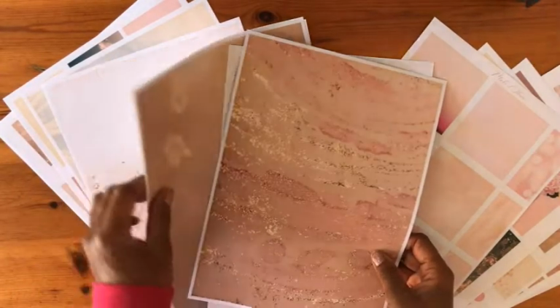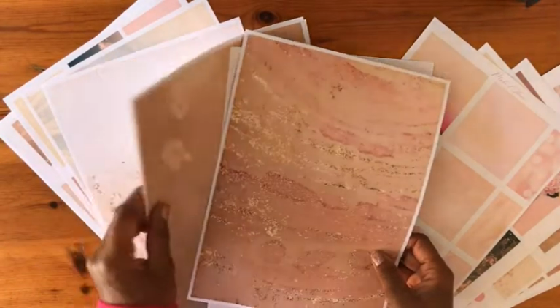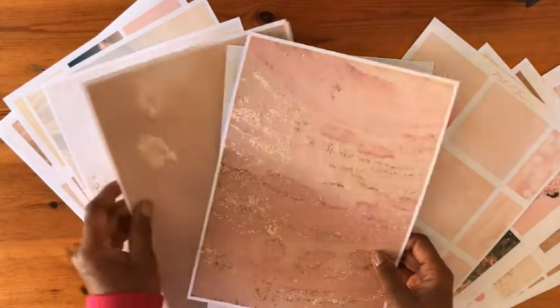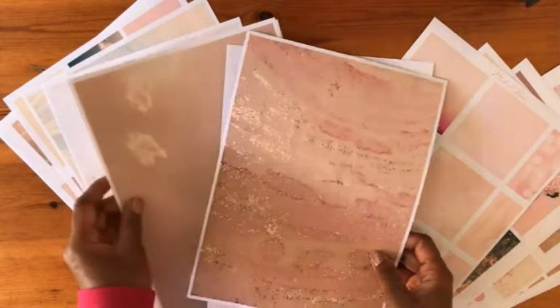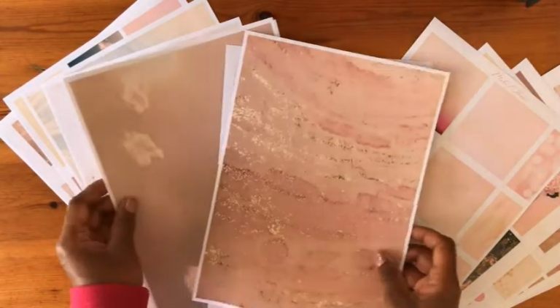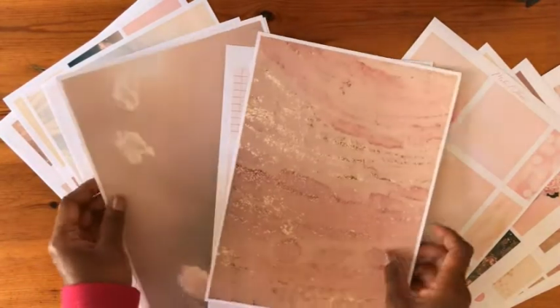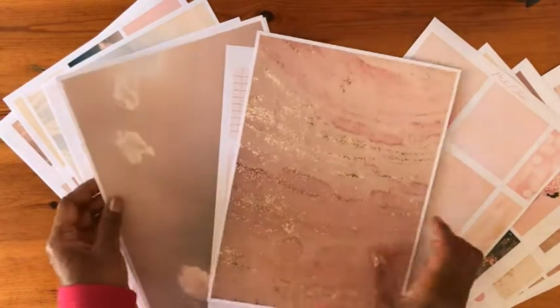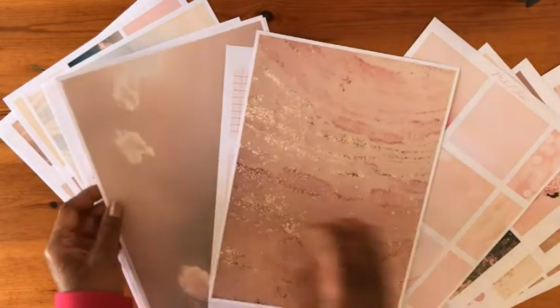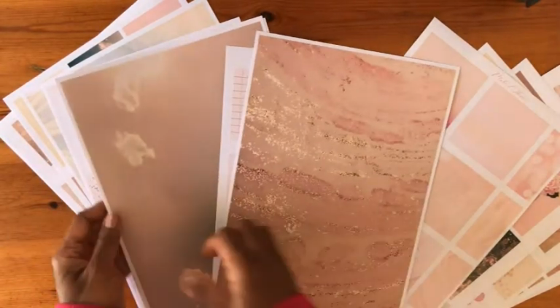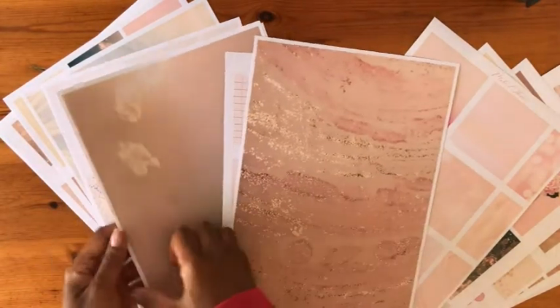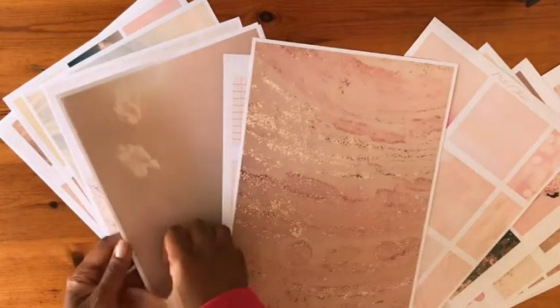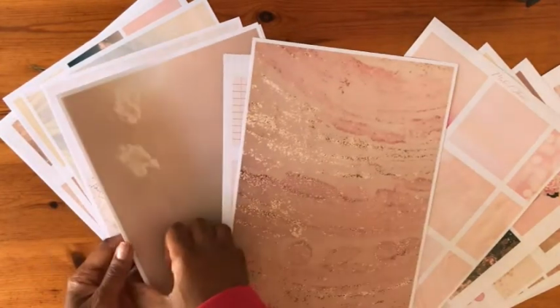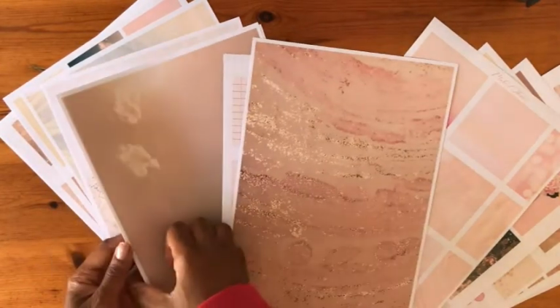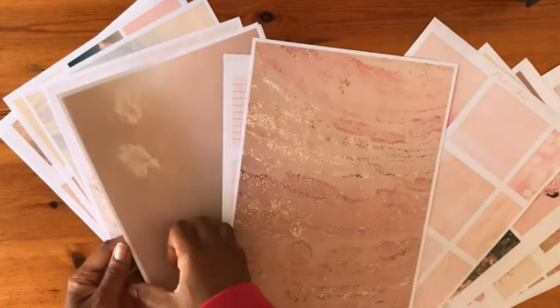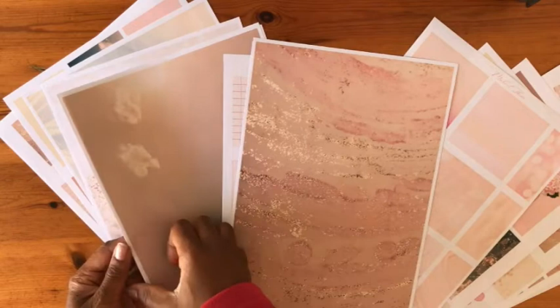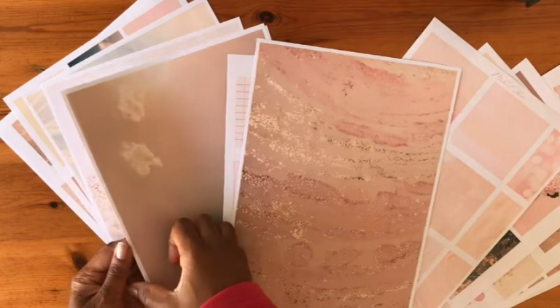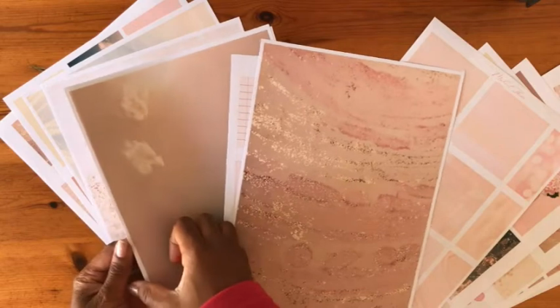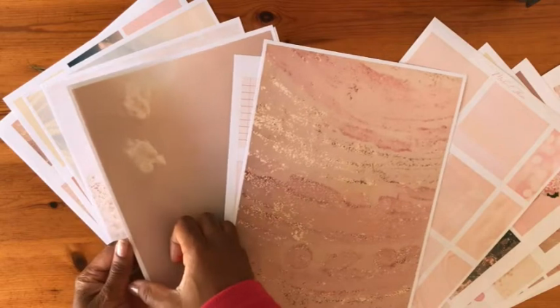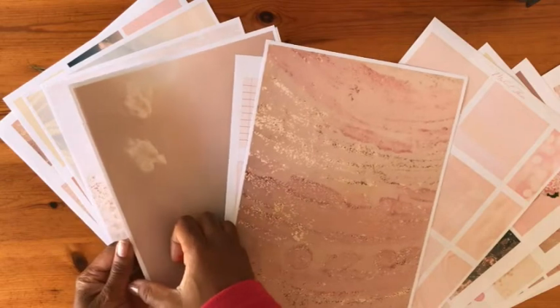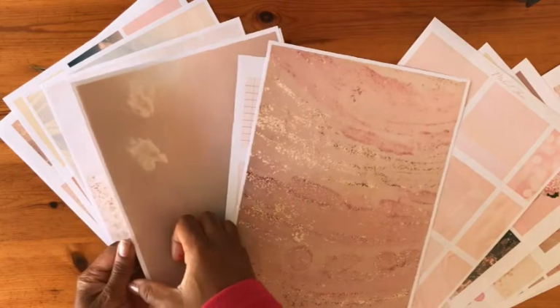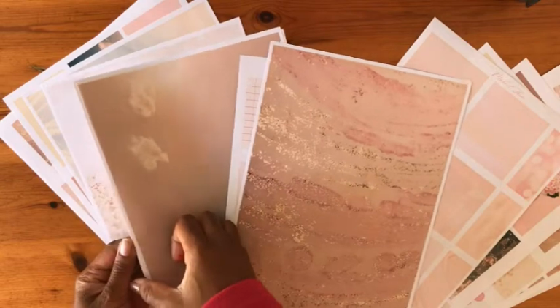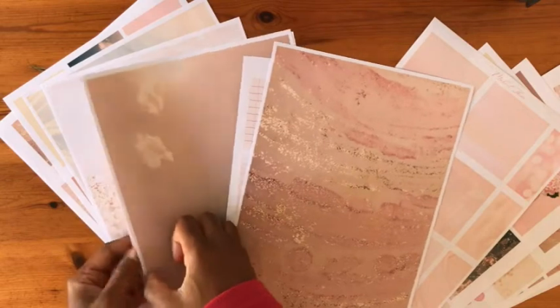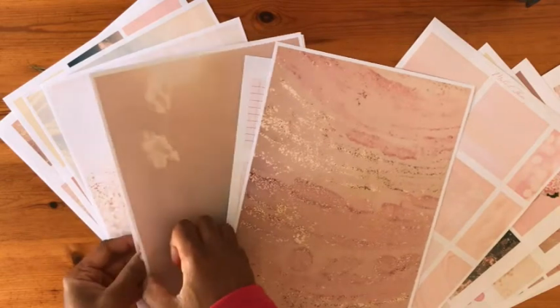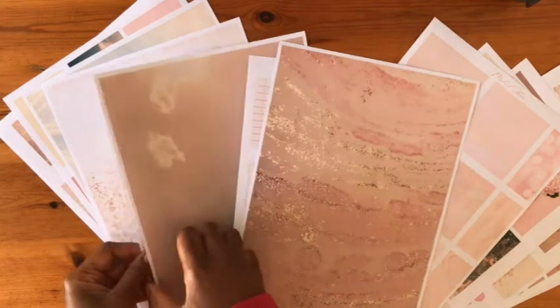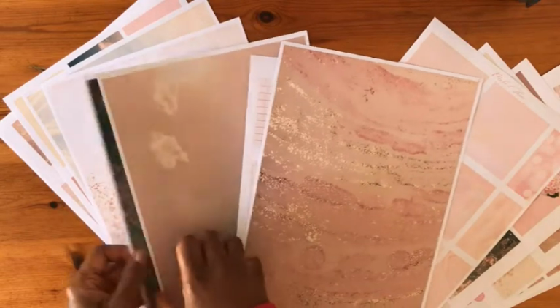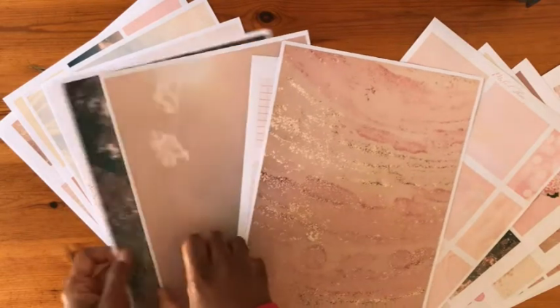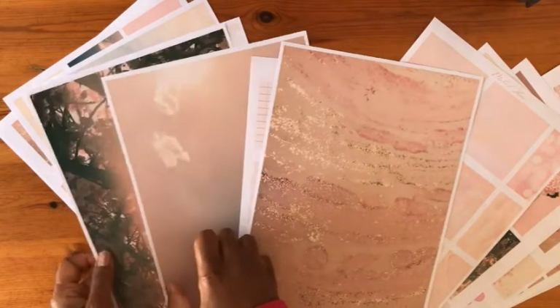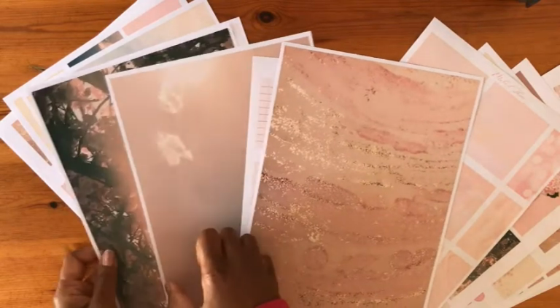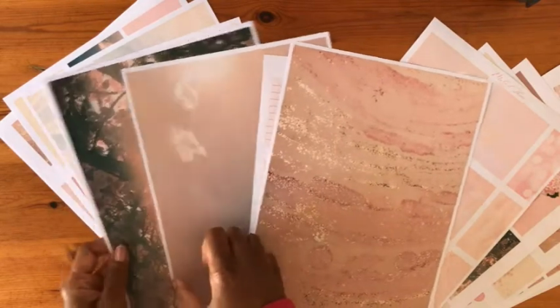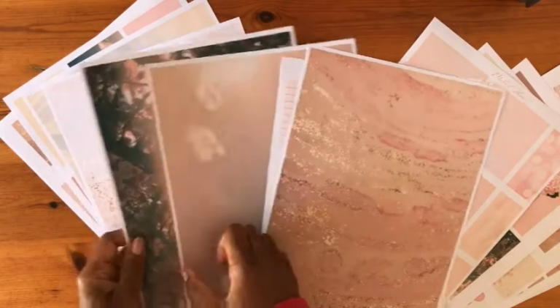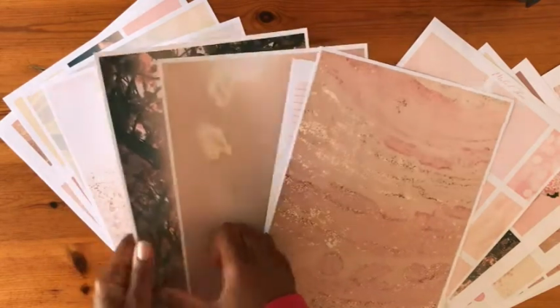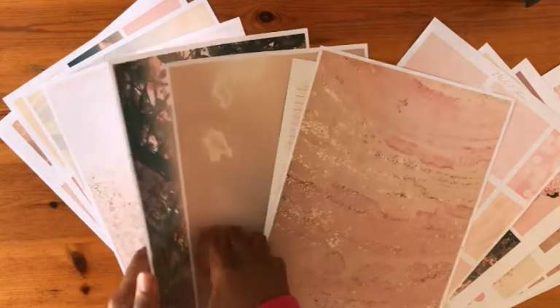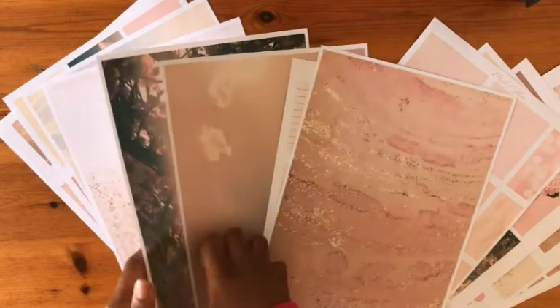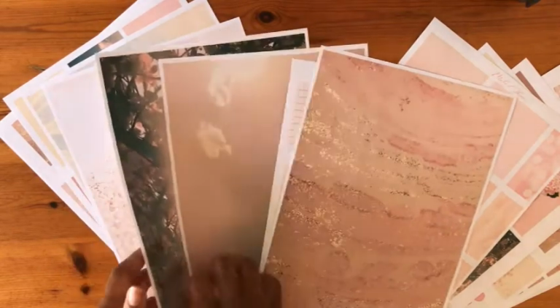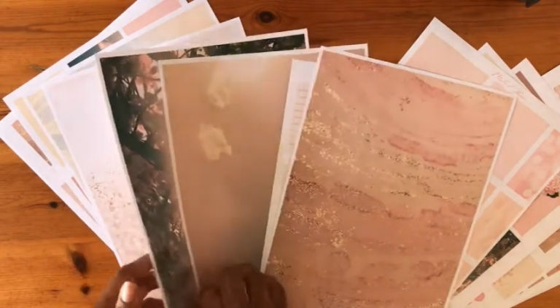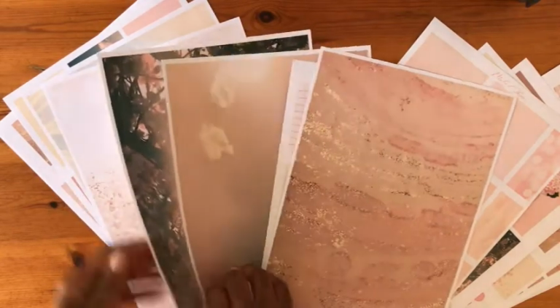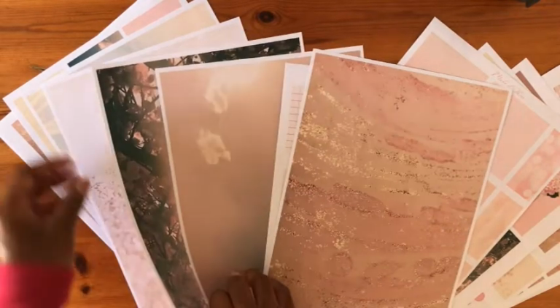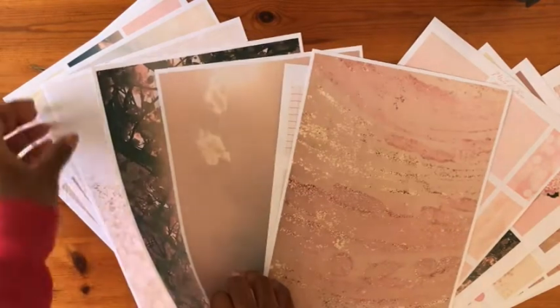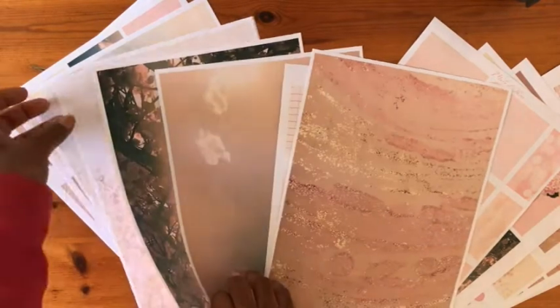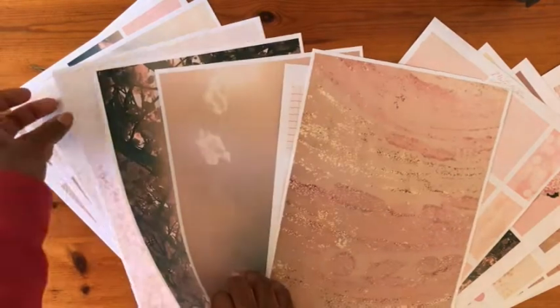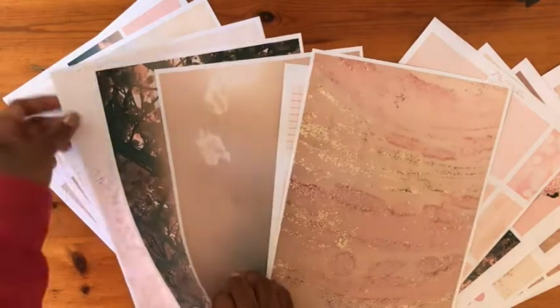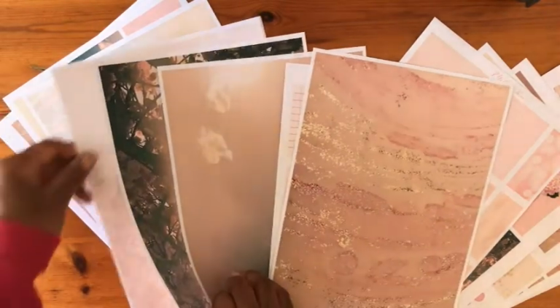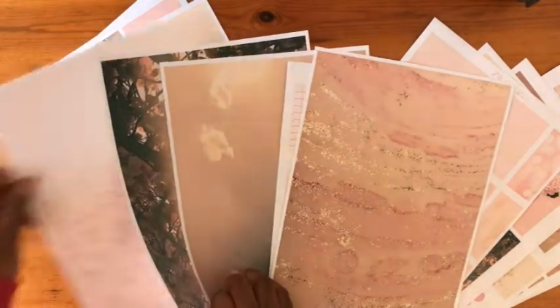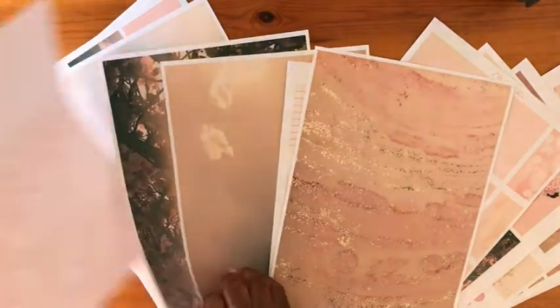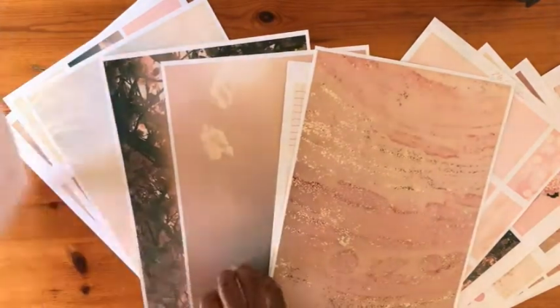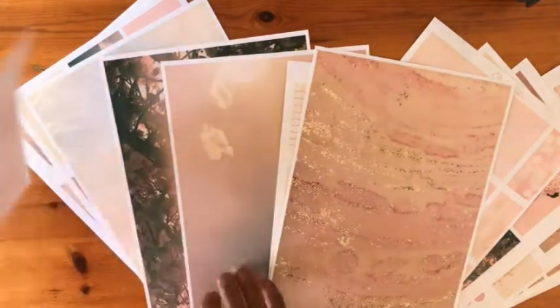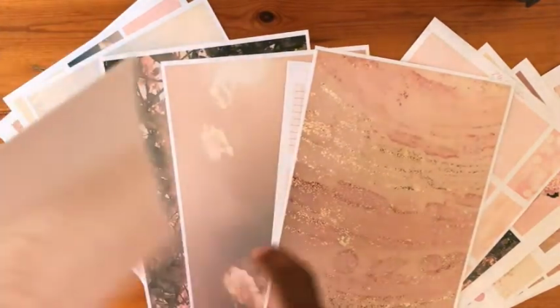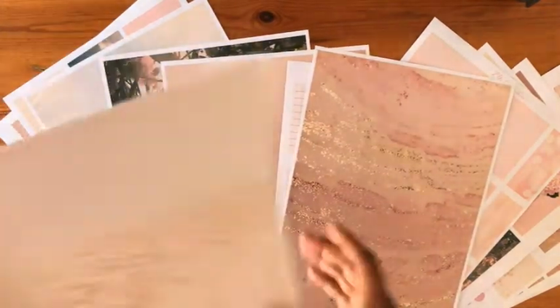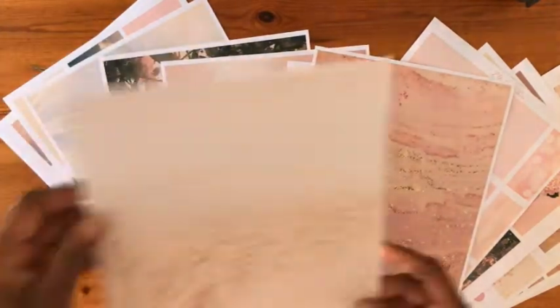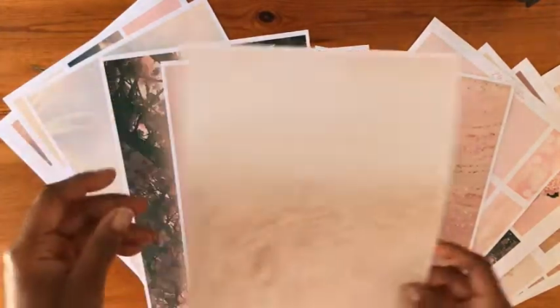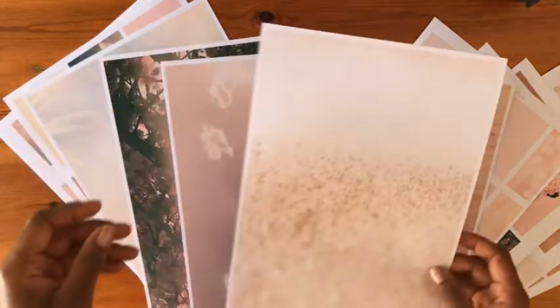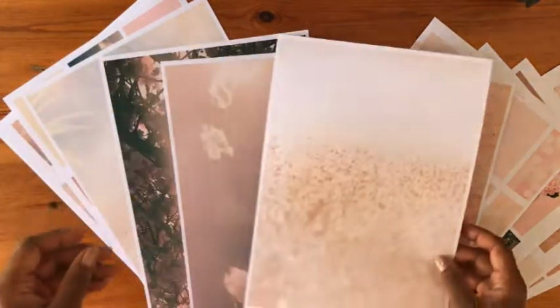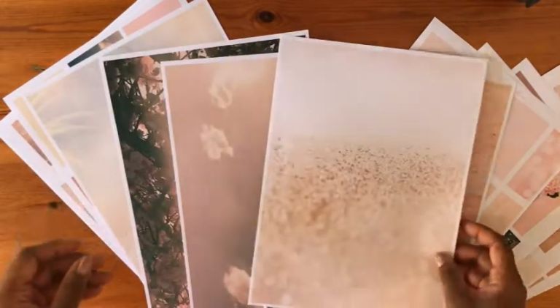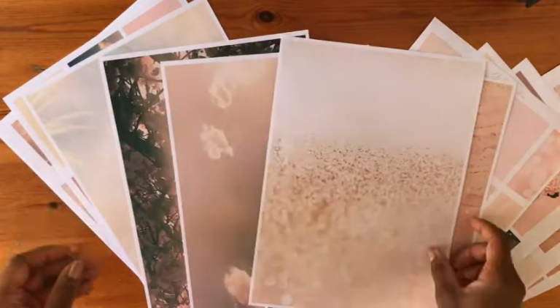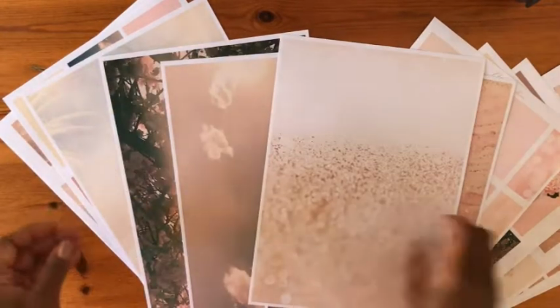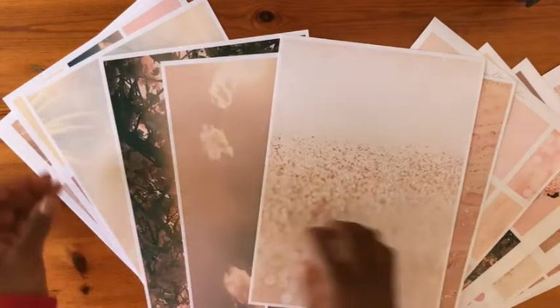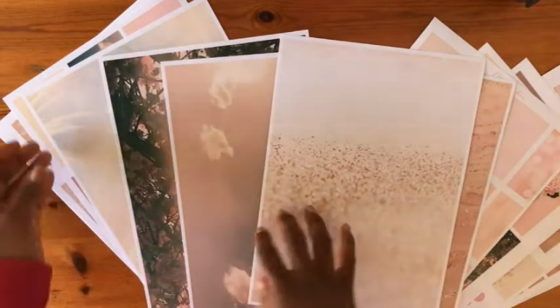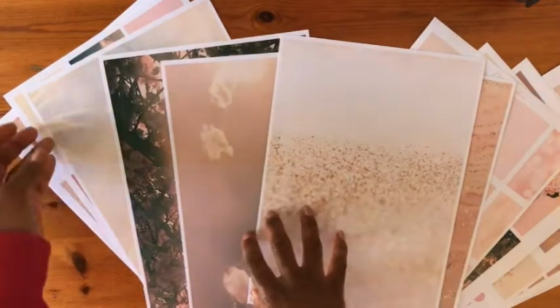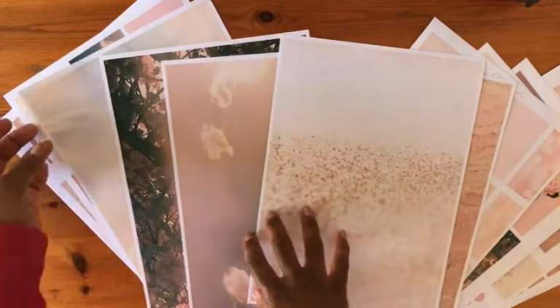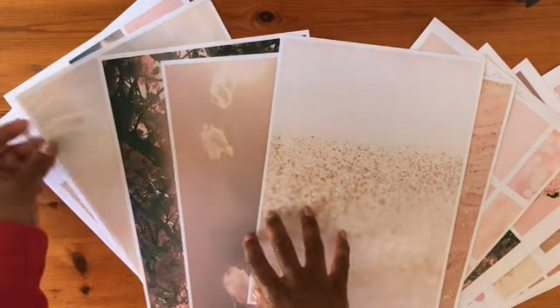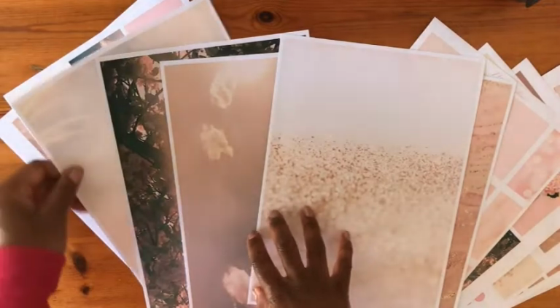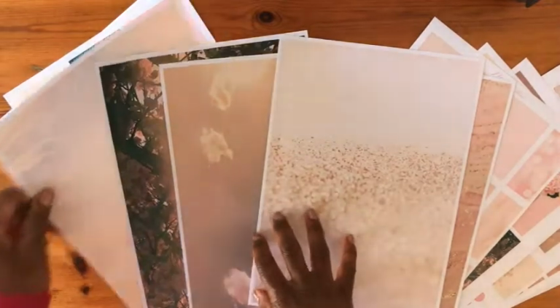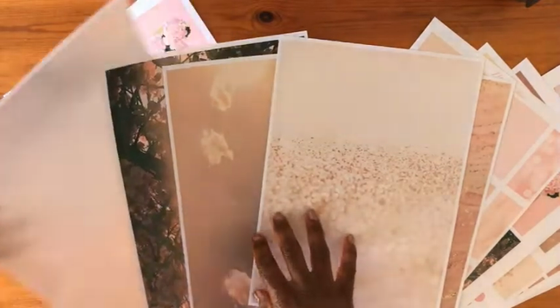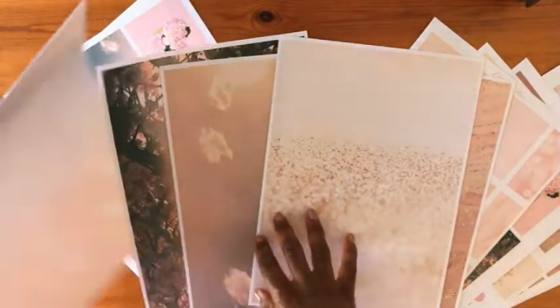Let's start by choosing three sheets from the Making Shine Blush series. I love this one. I love them so much.